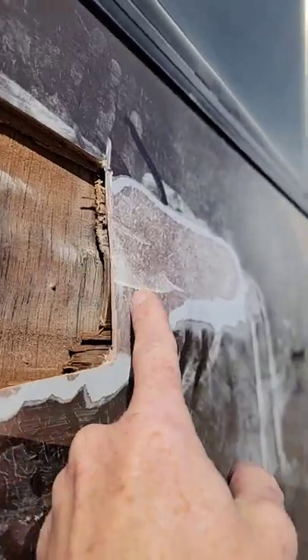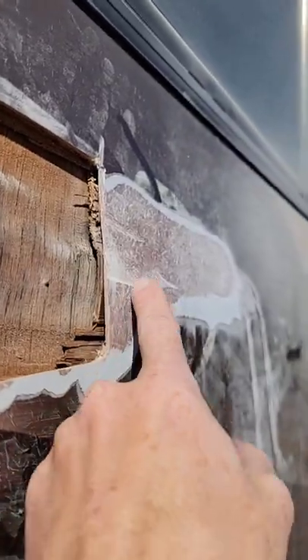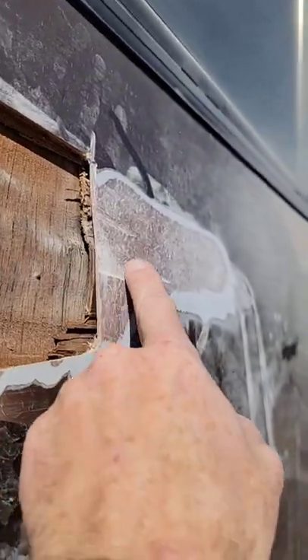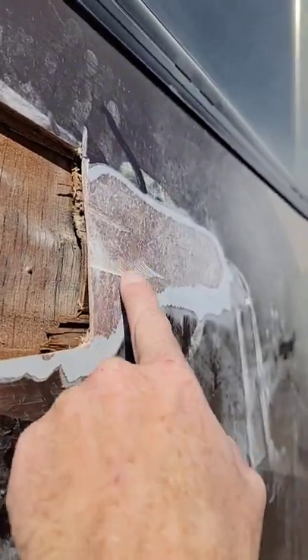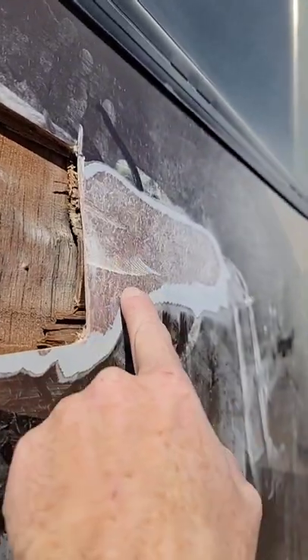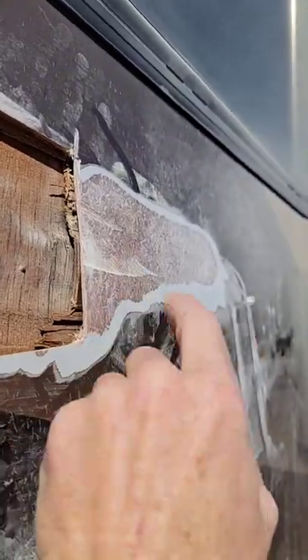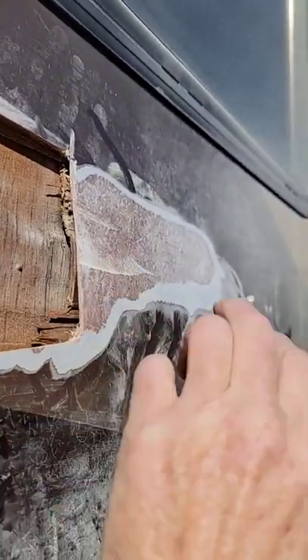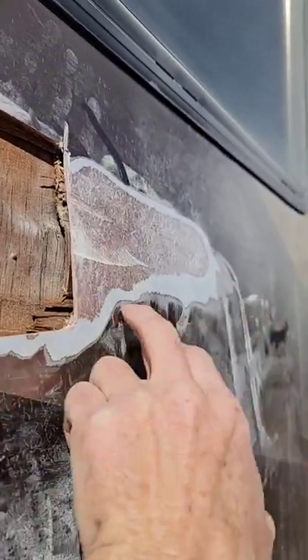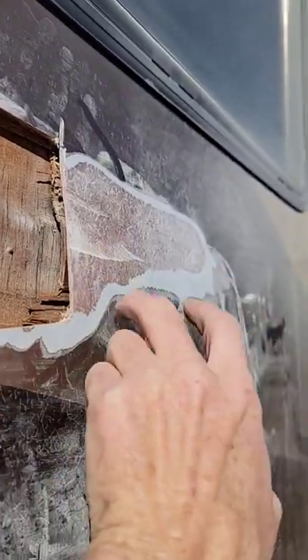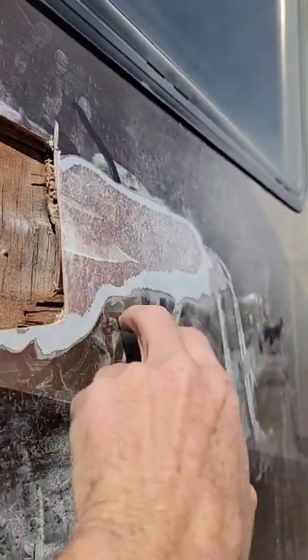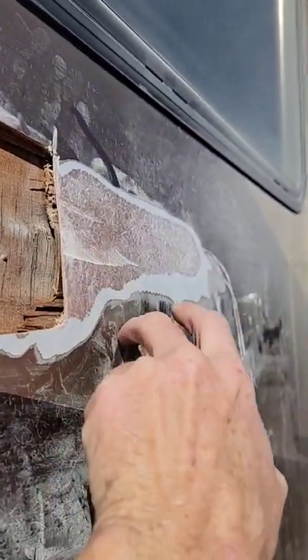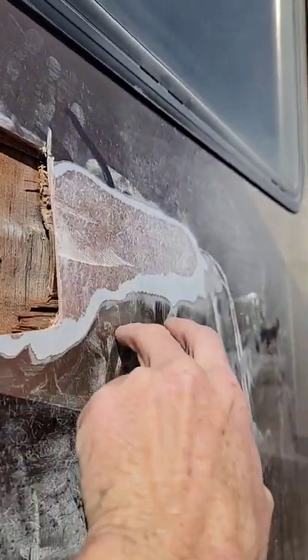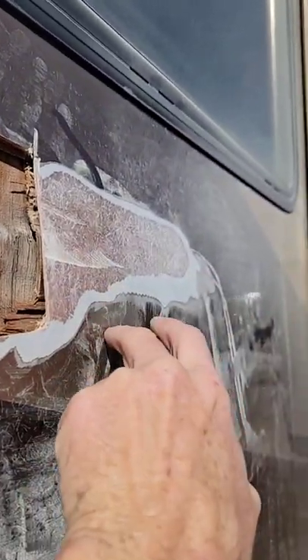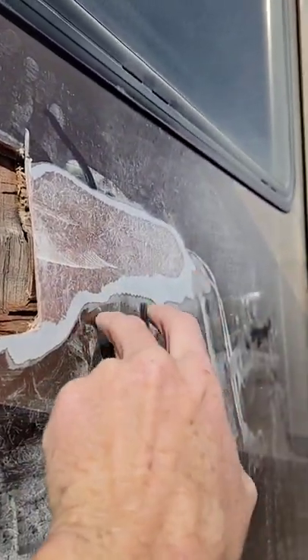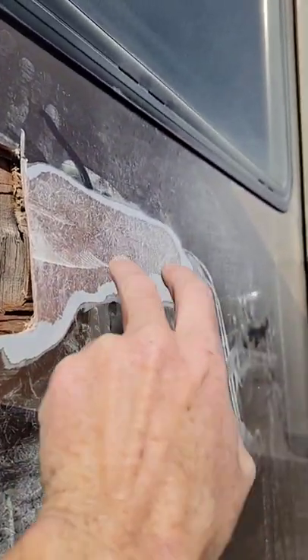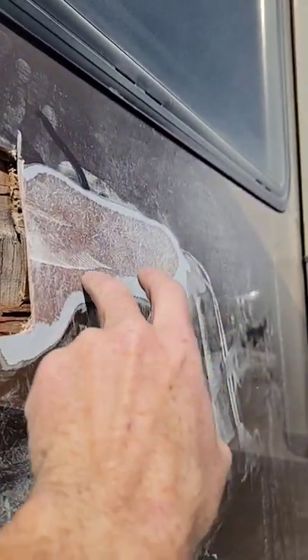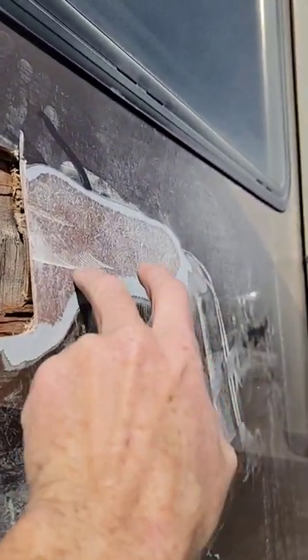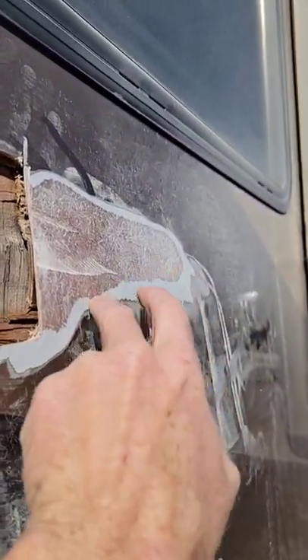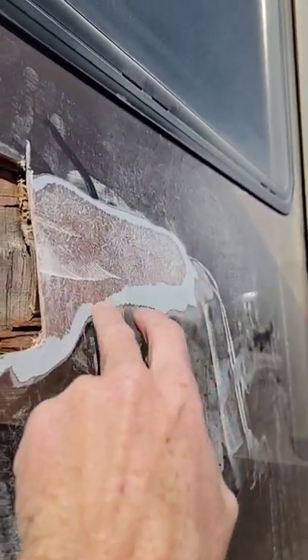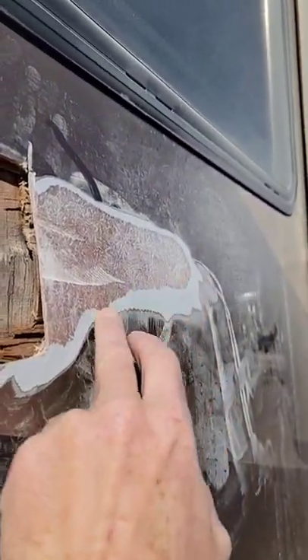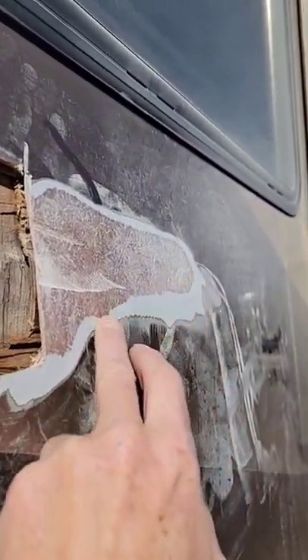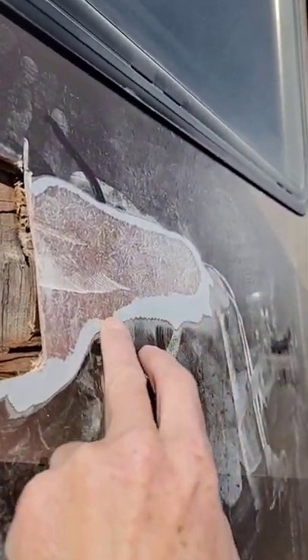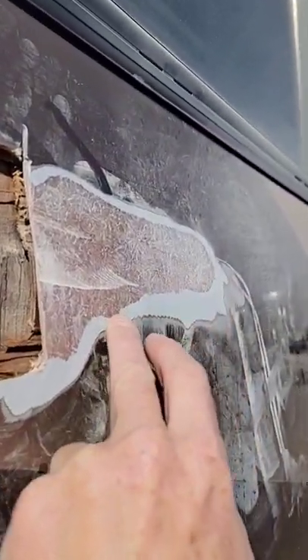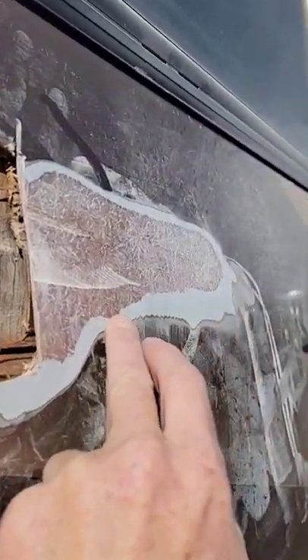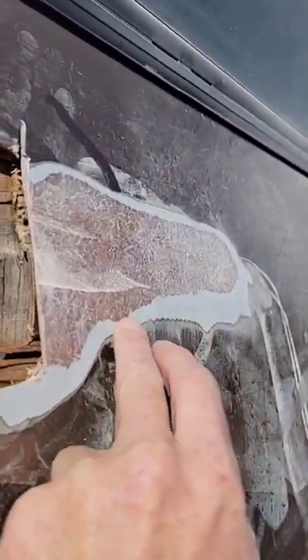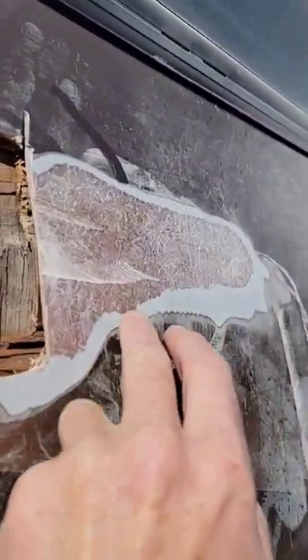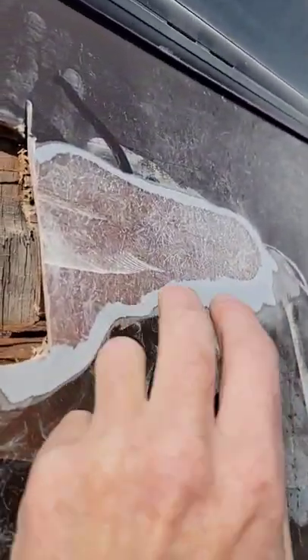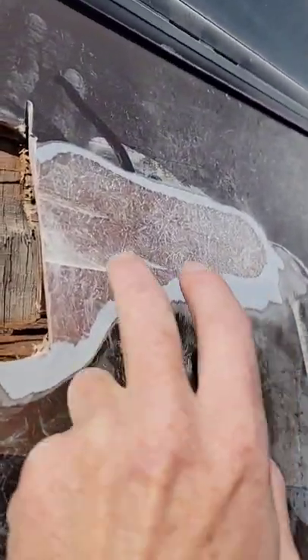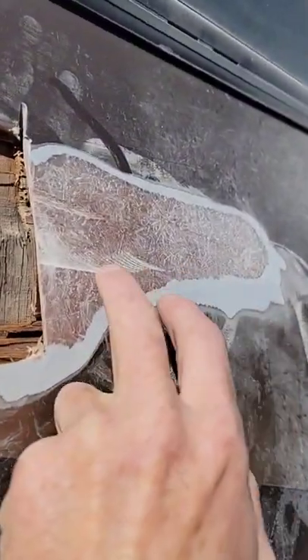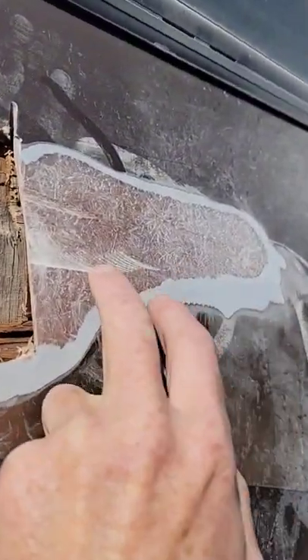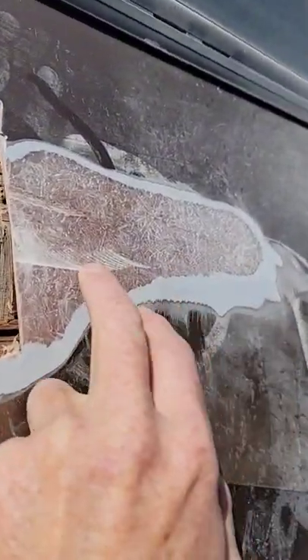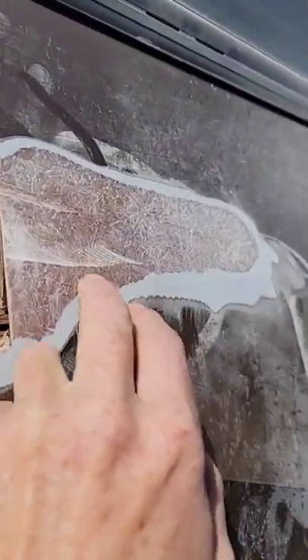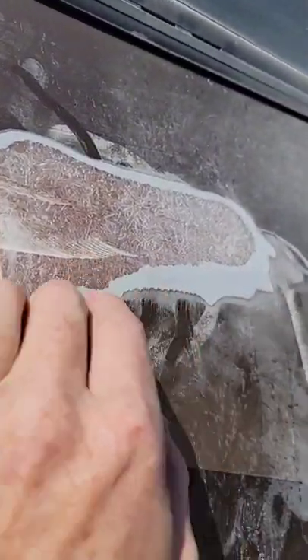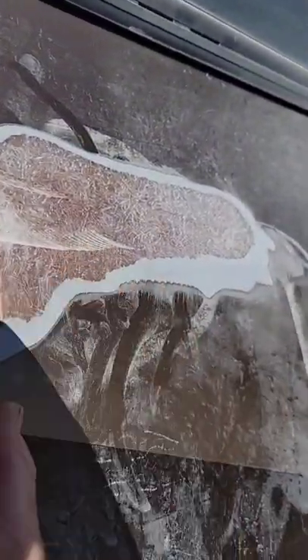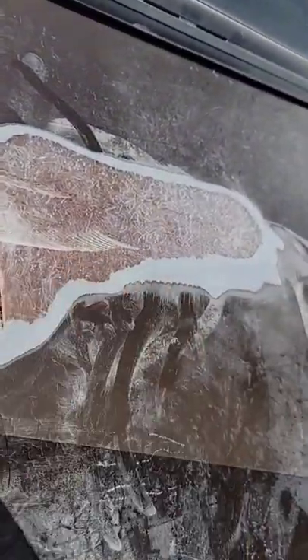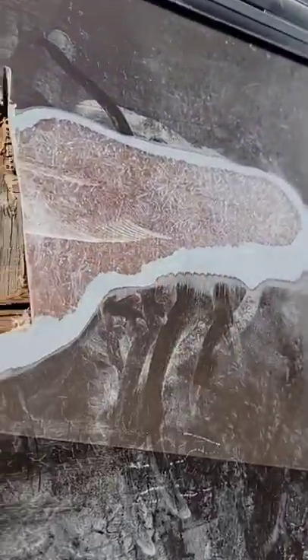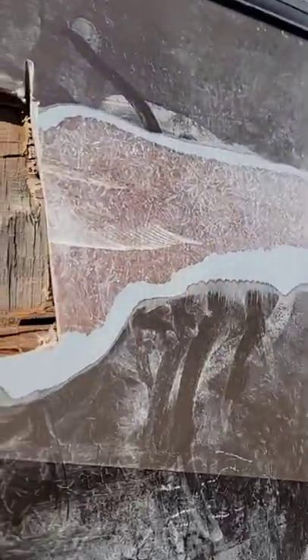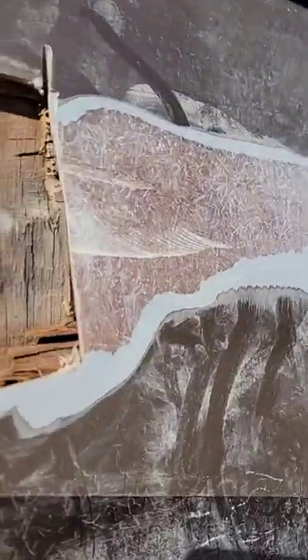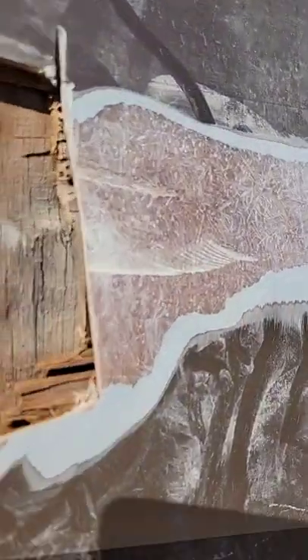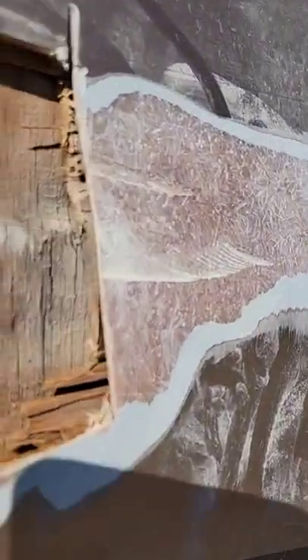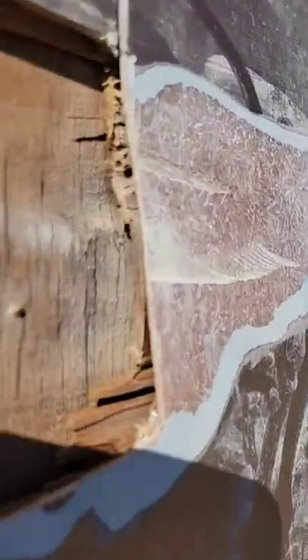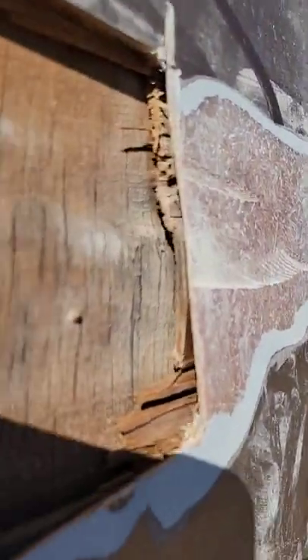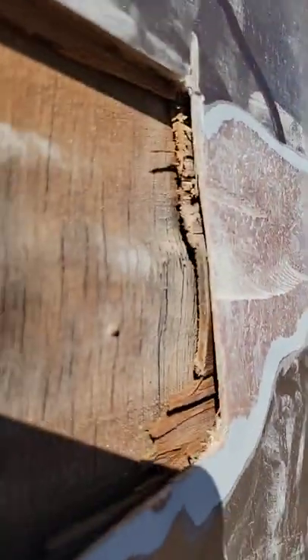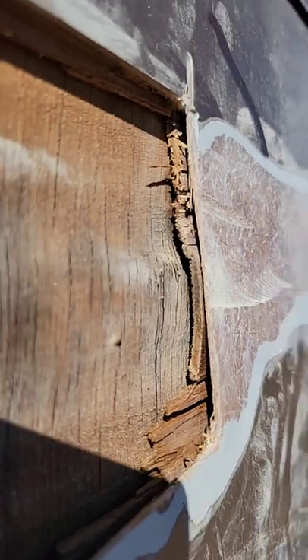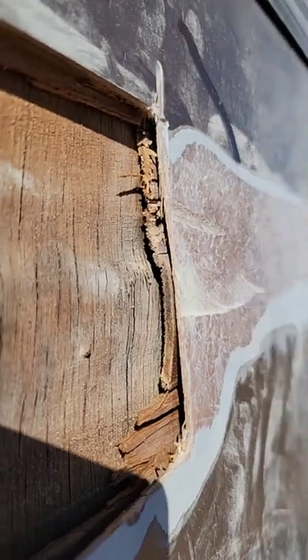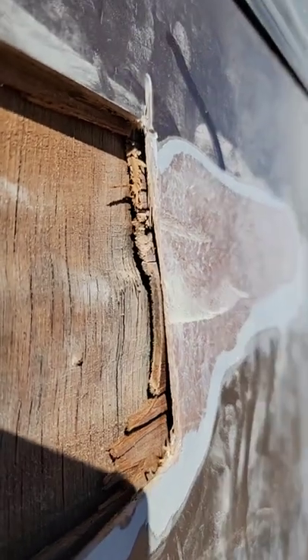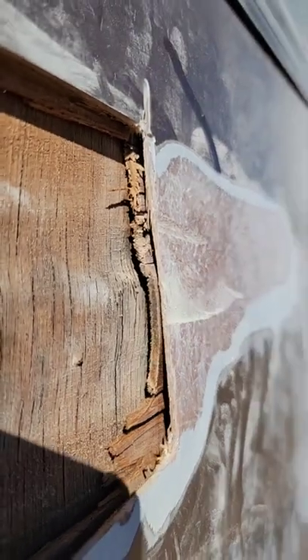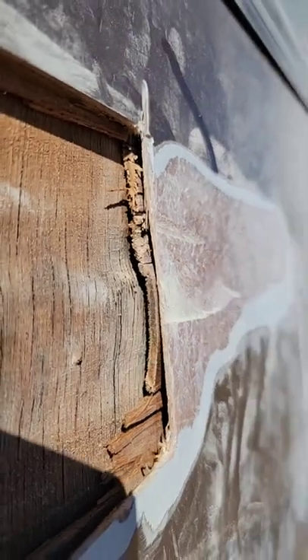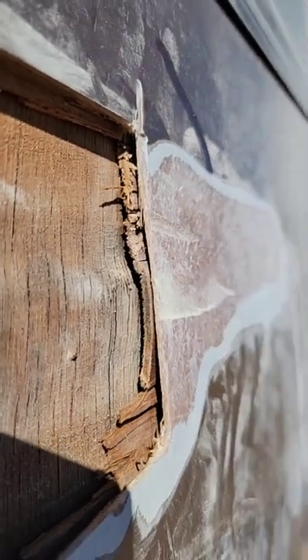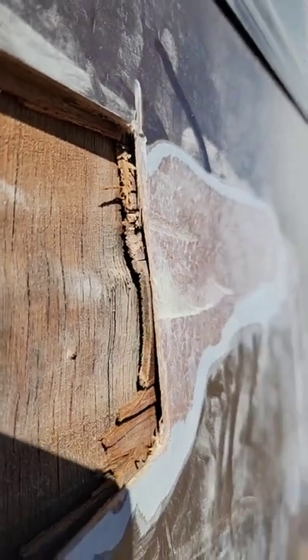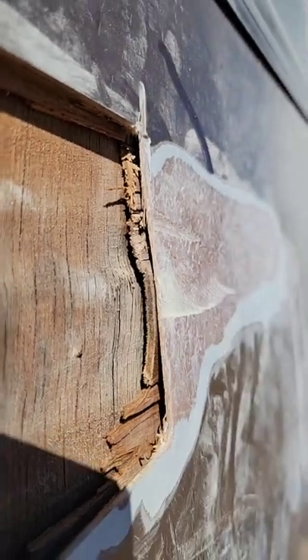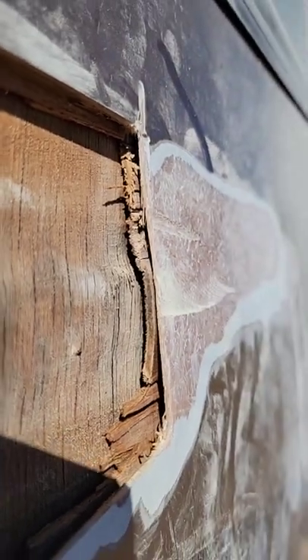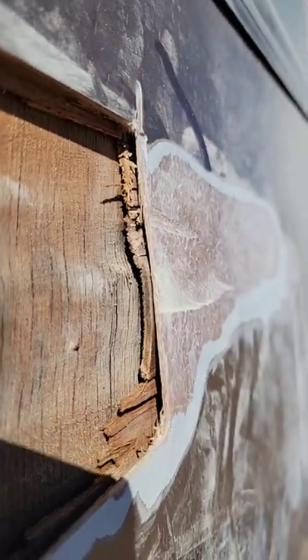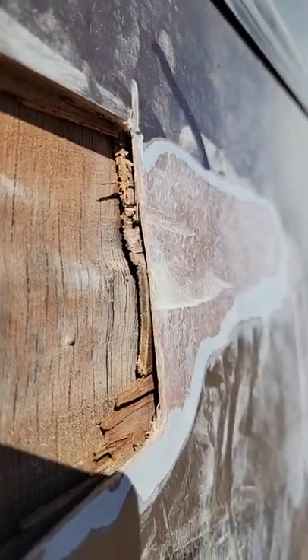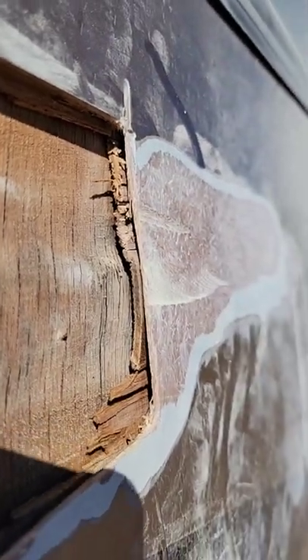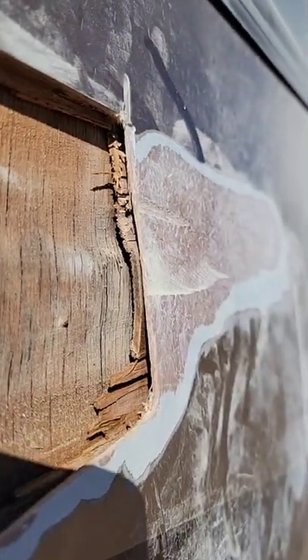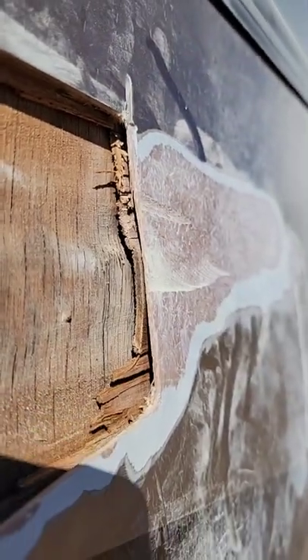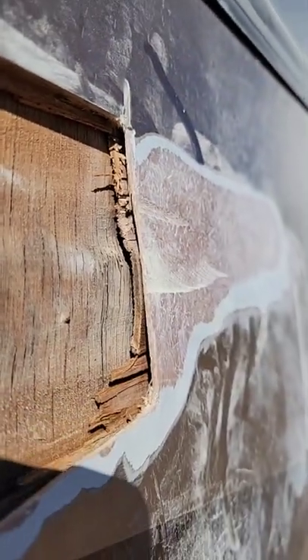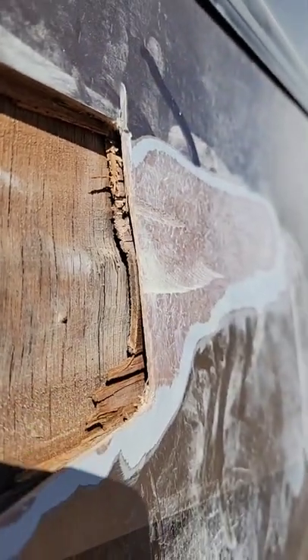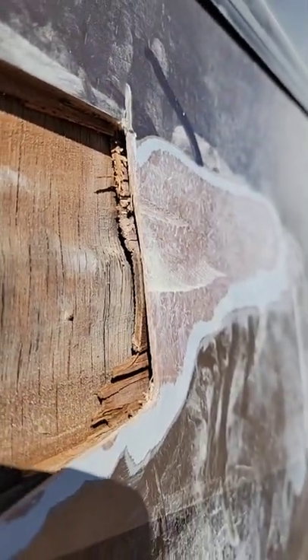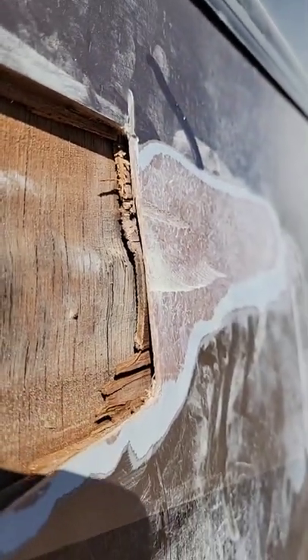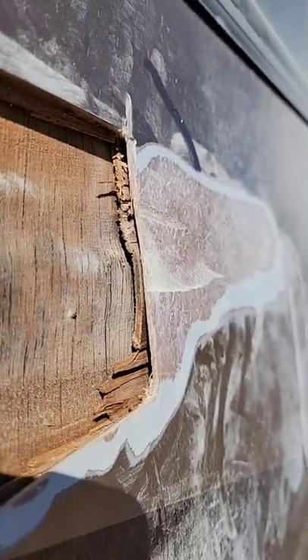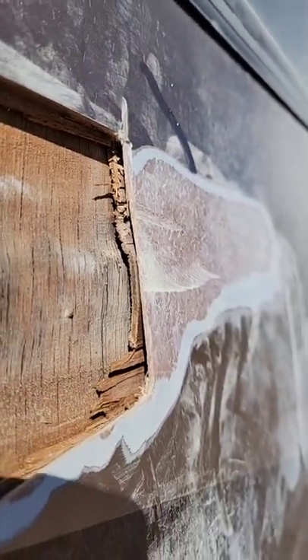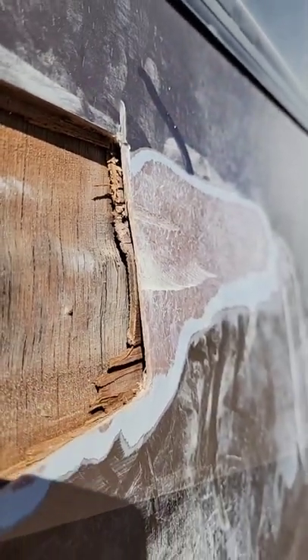This is true fiberglass — gel coat fiberglass on the outside, not Phylon. It's pretty thick, a pretty decent size.